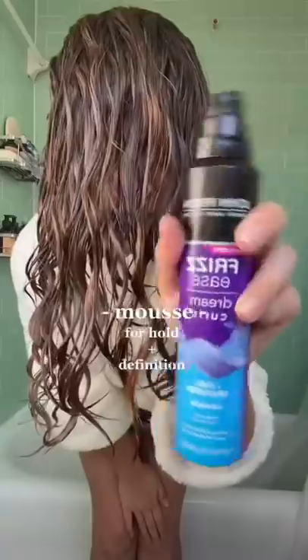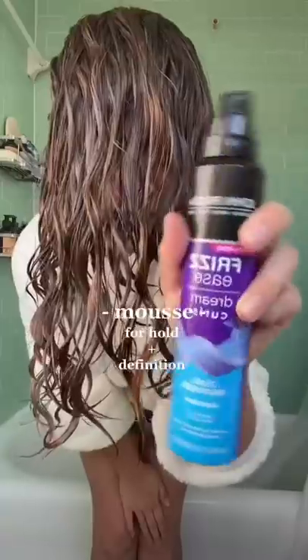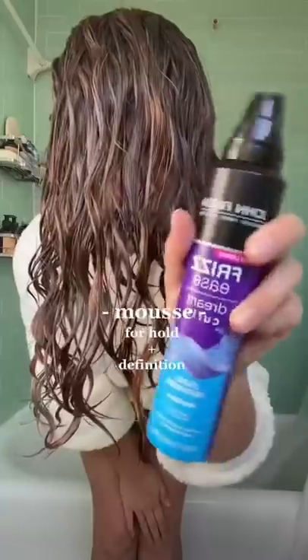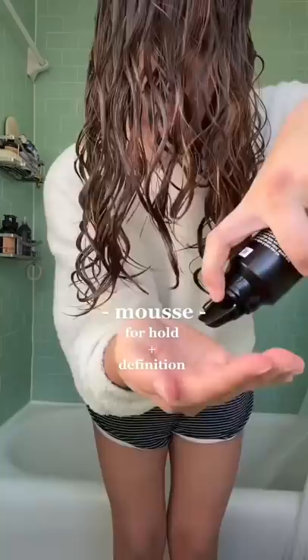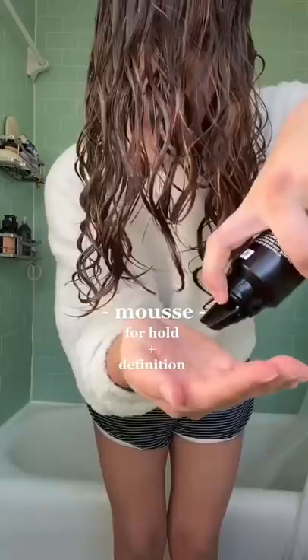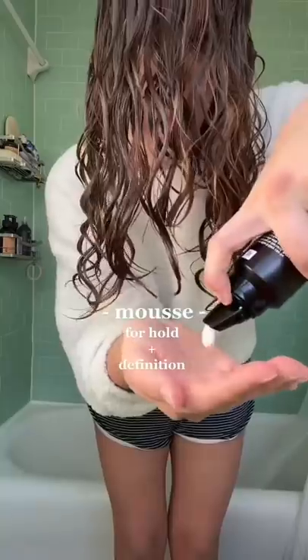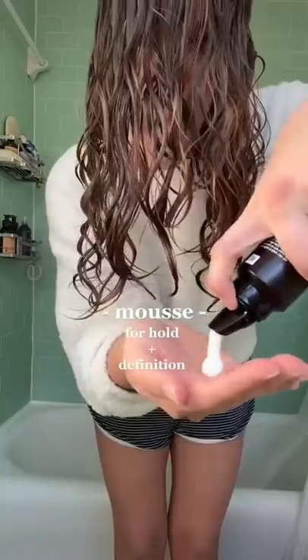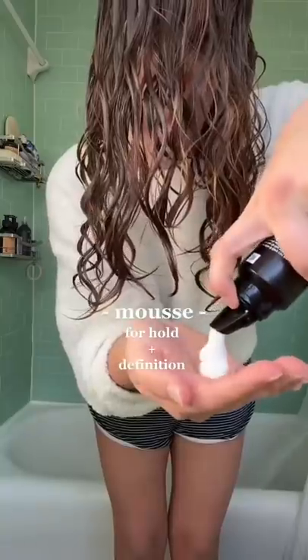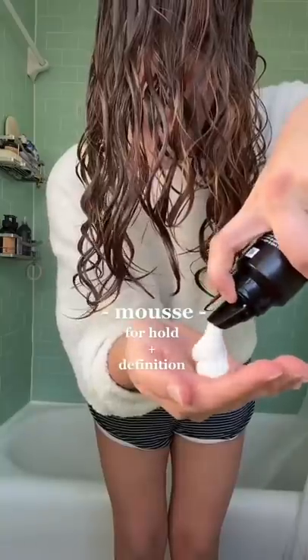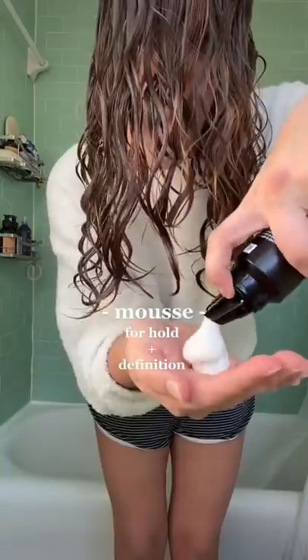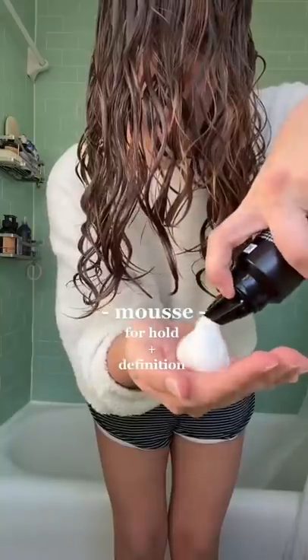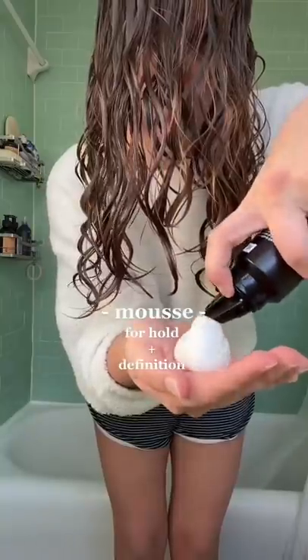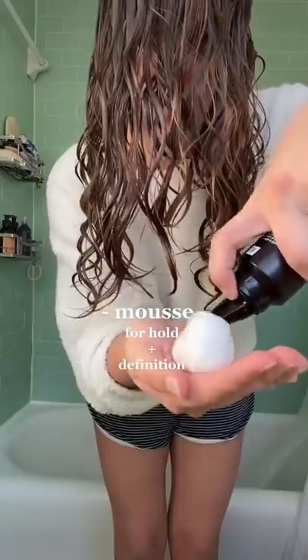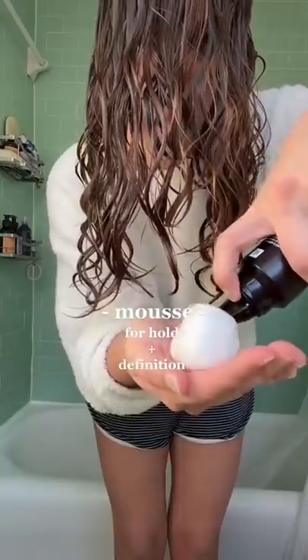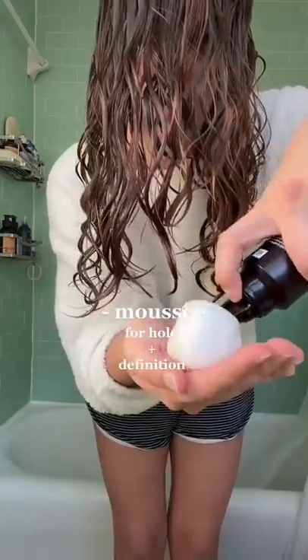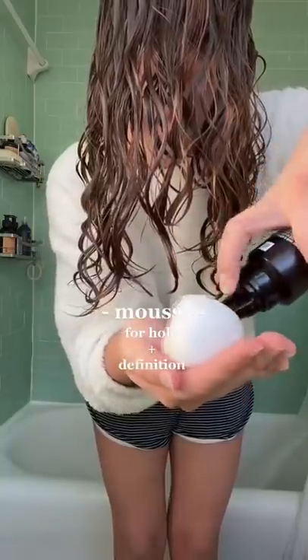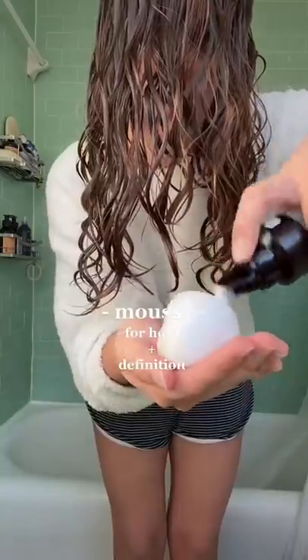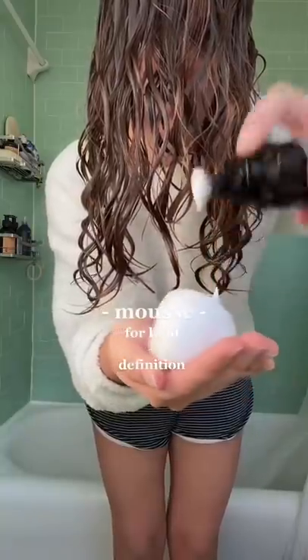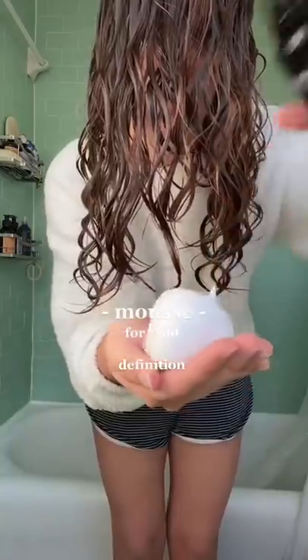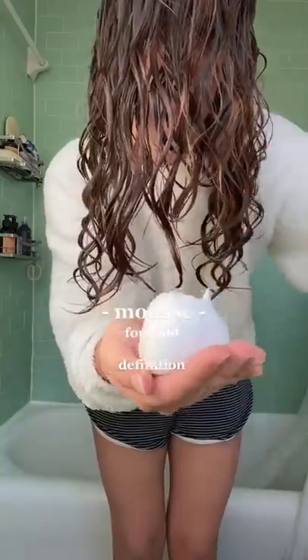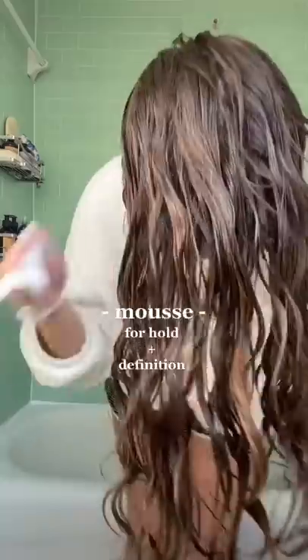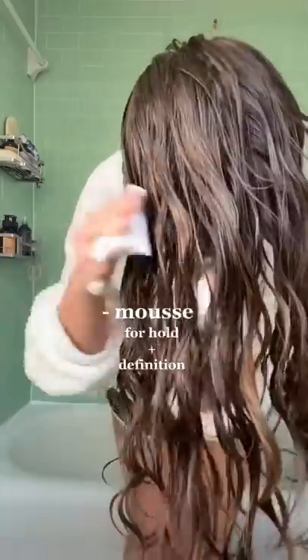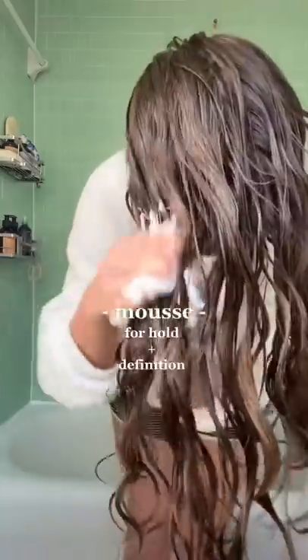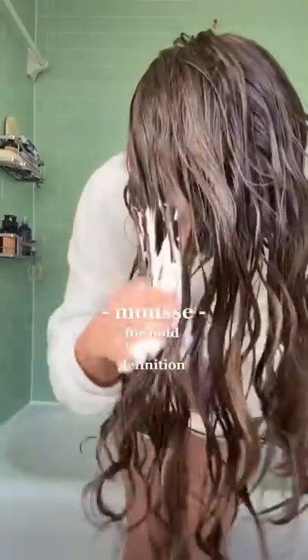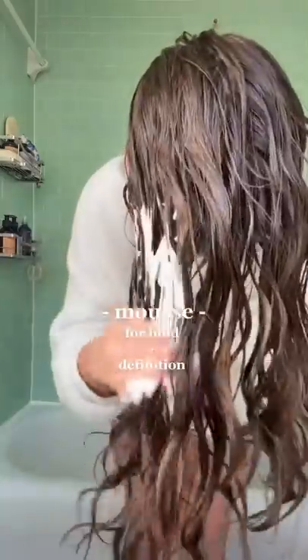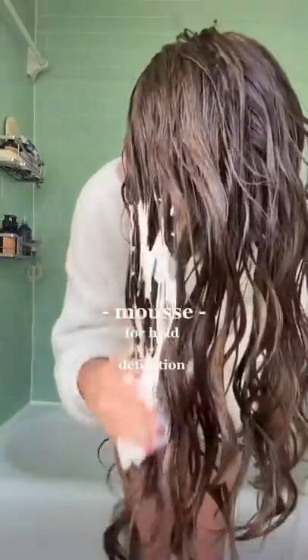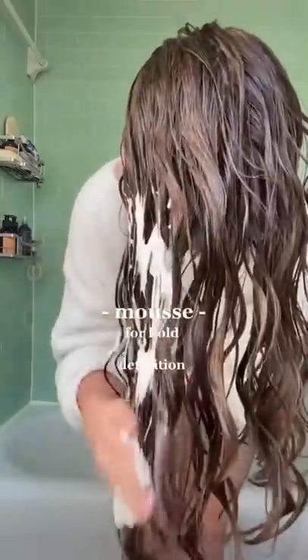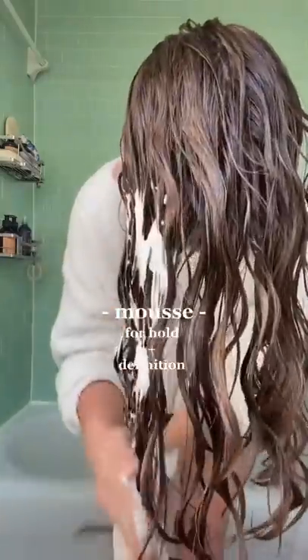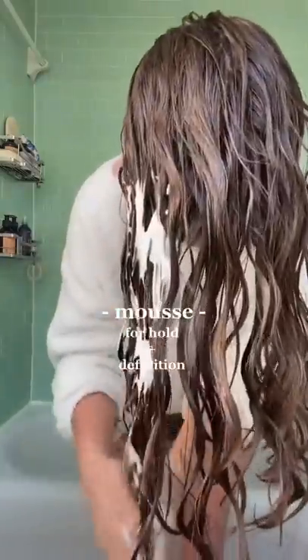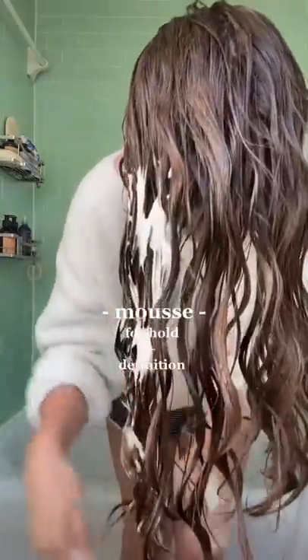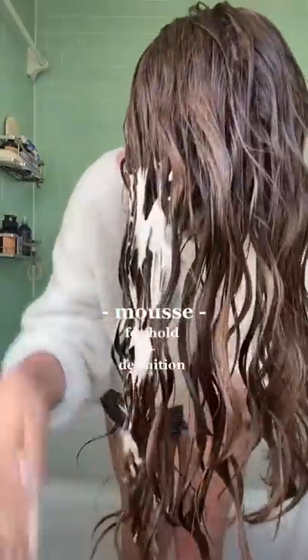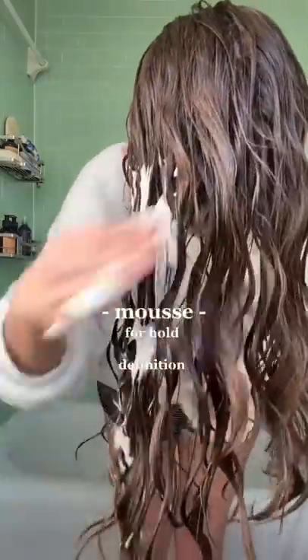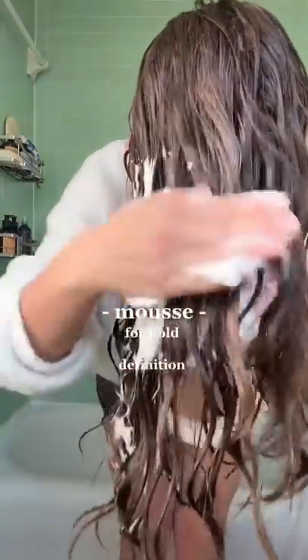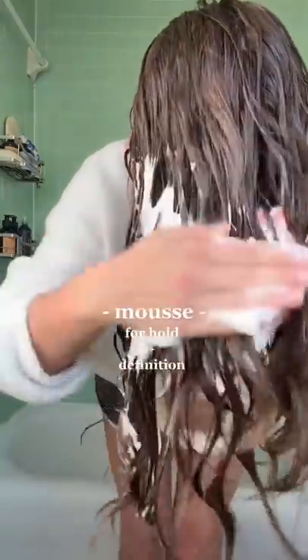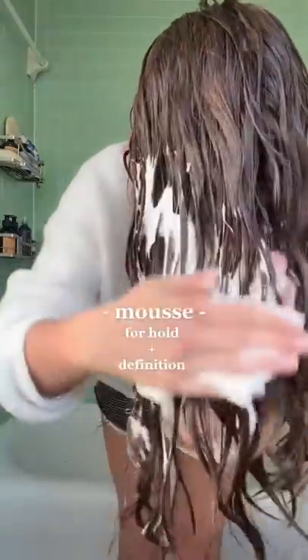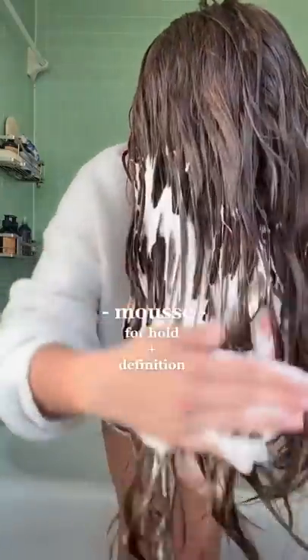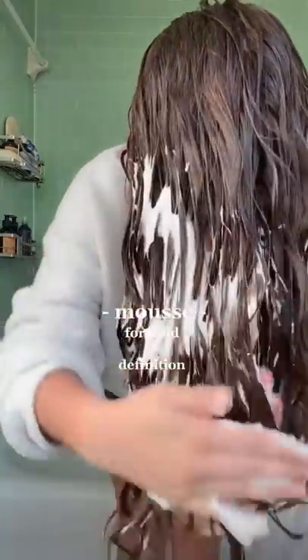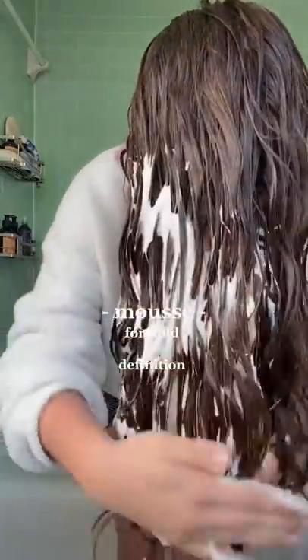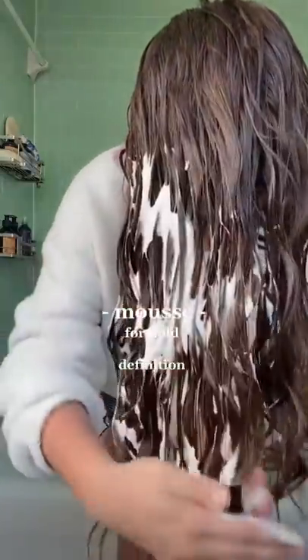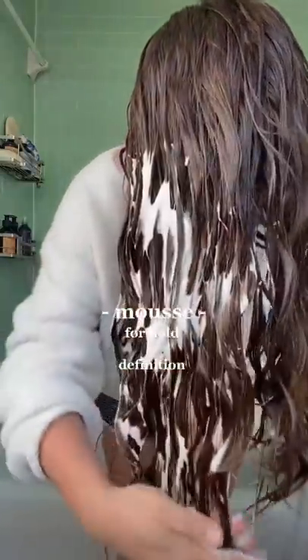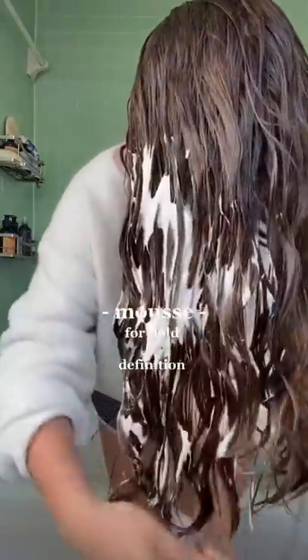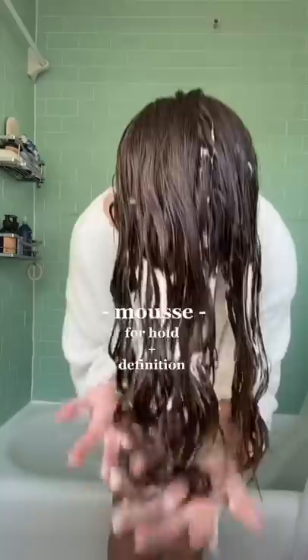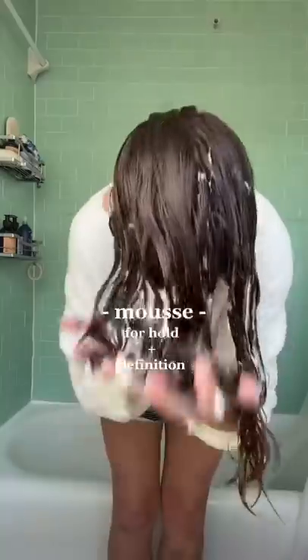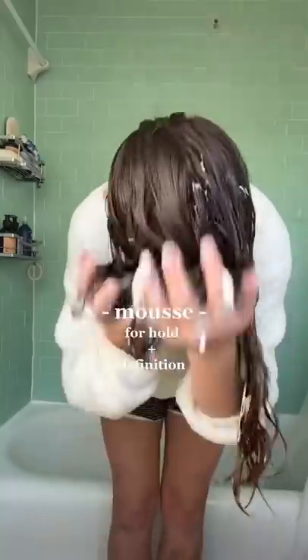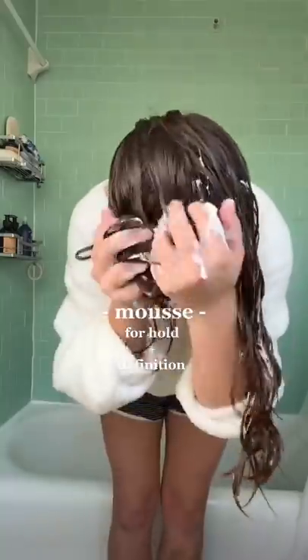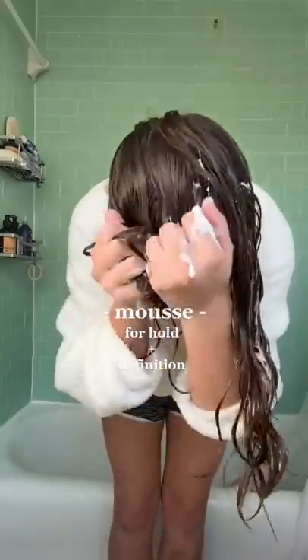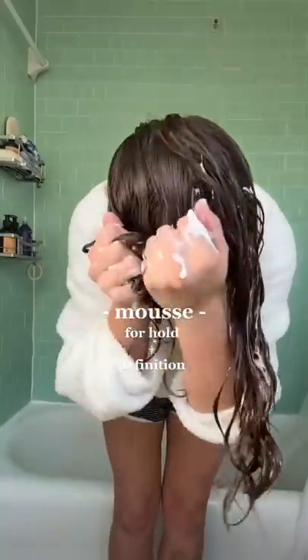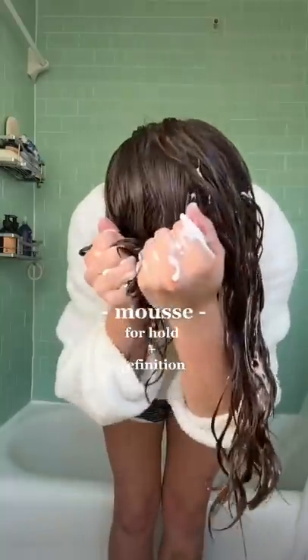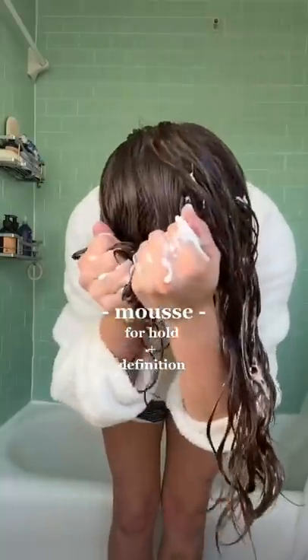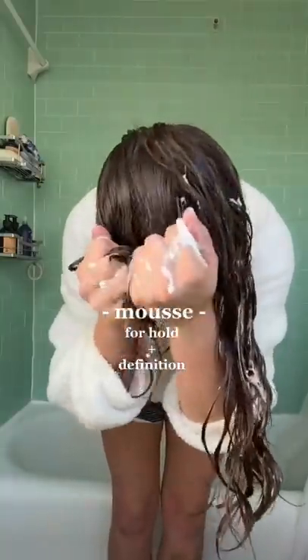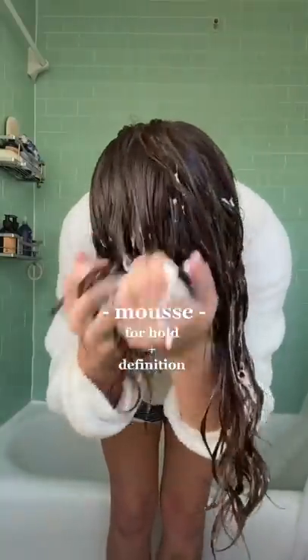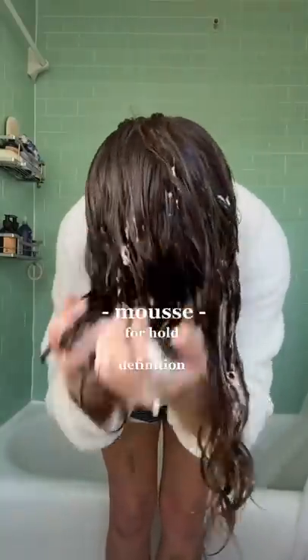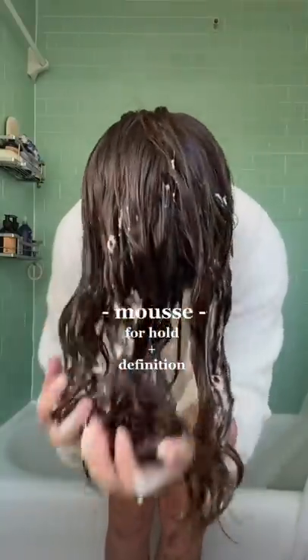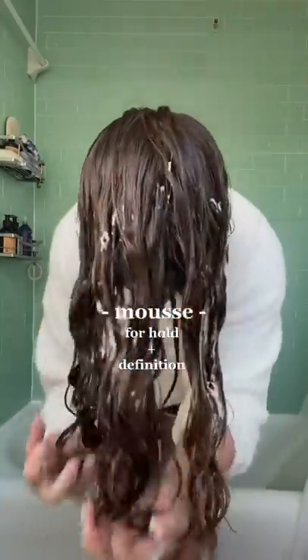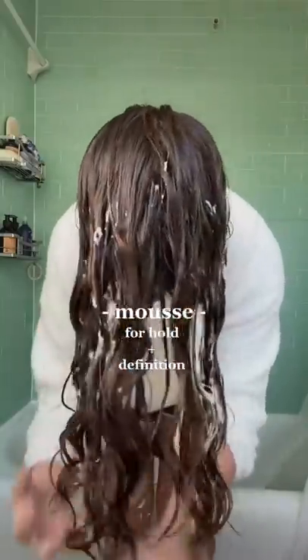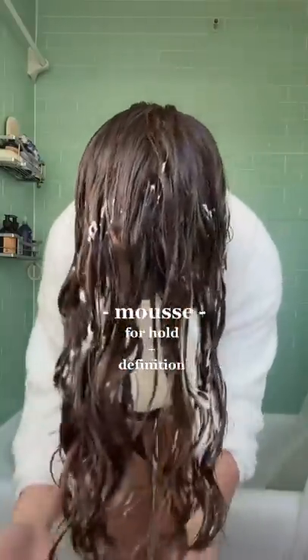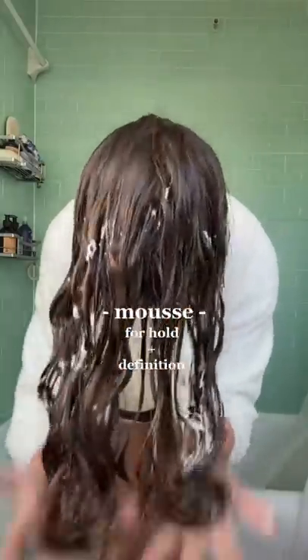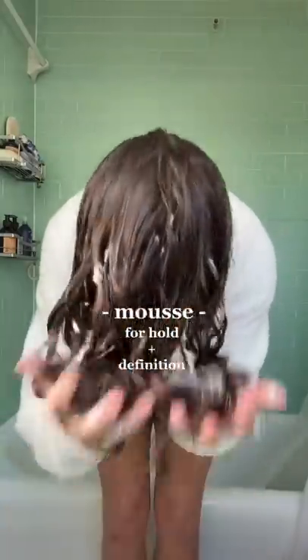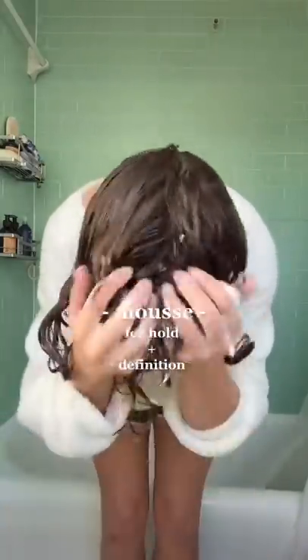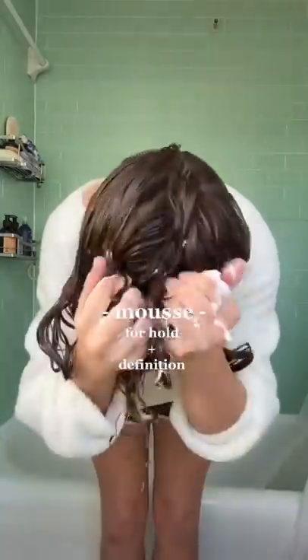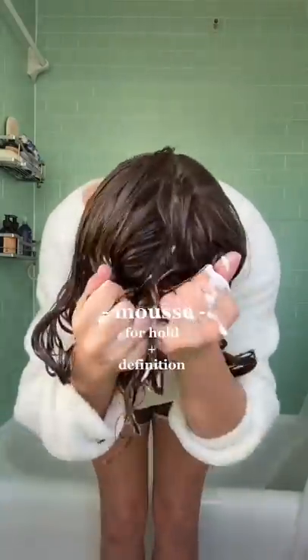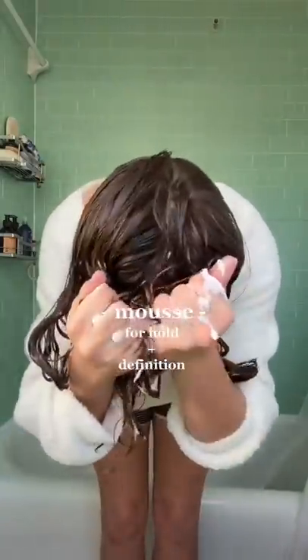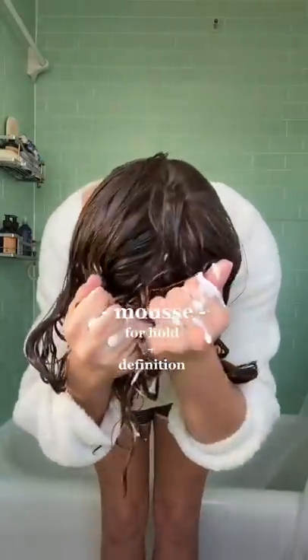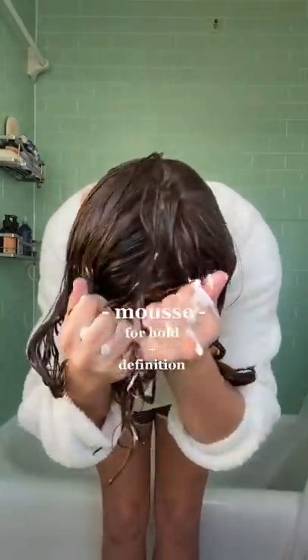Starting with a lightweight mousse, I apply this all over my hair, avoiding my roots. Similar to gel, mousse is a hold product, except it's a lot lighter. This will form a cast on my hair, which prevents frizz.